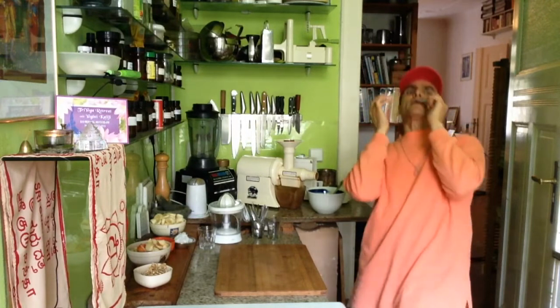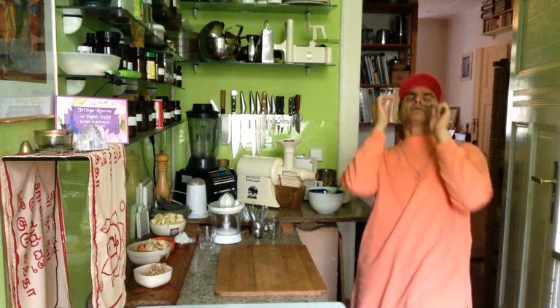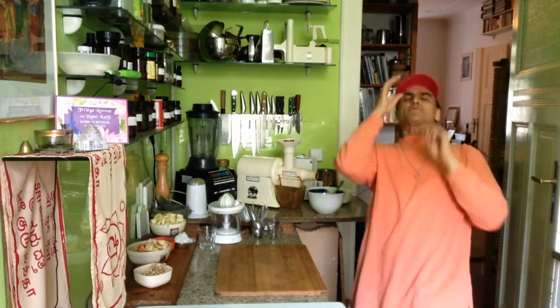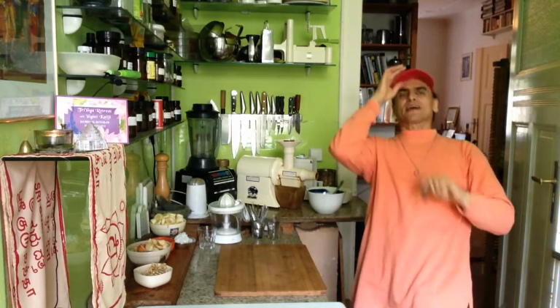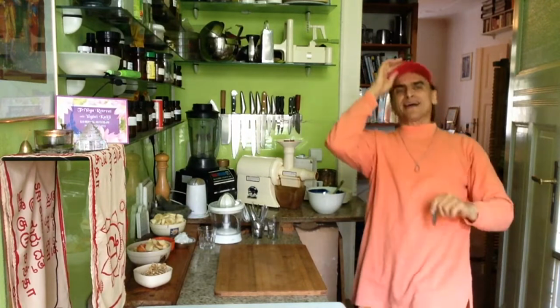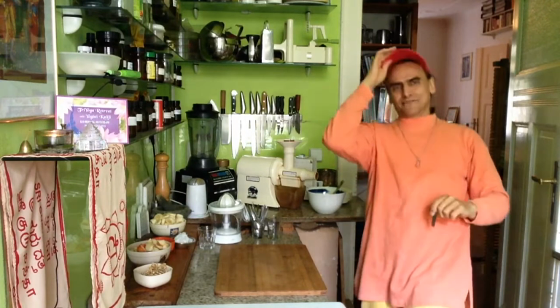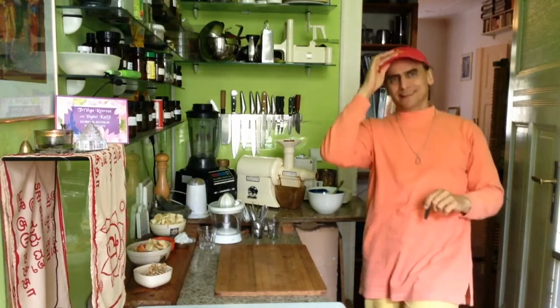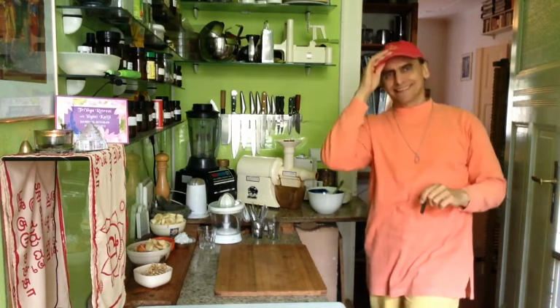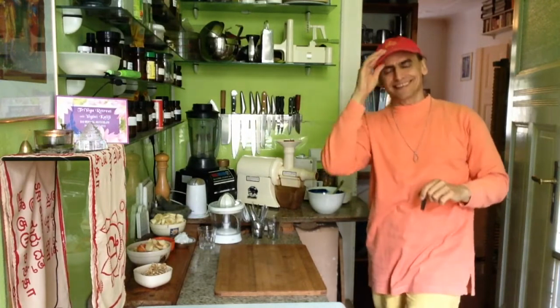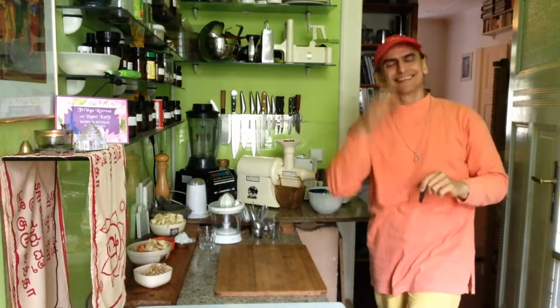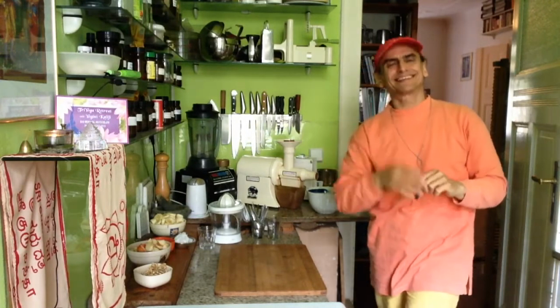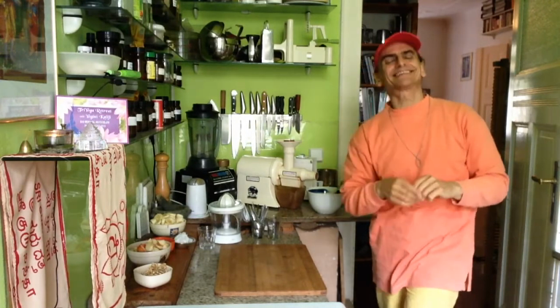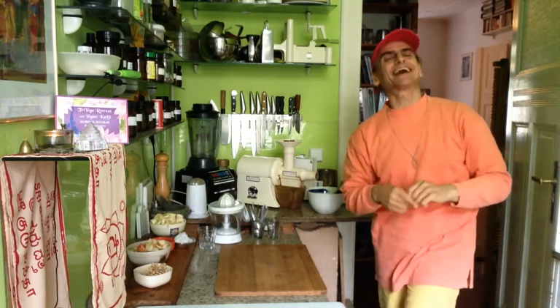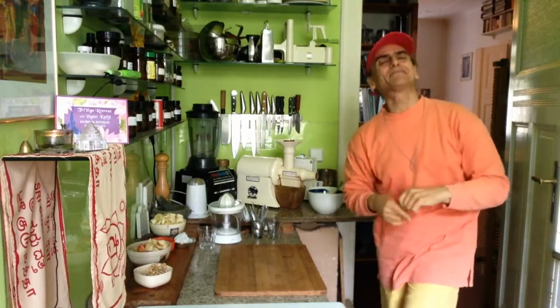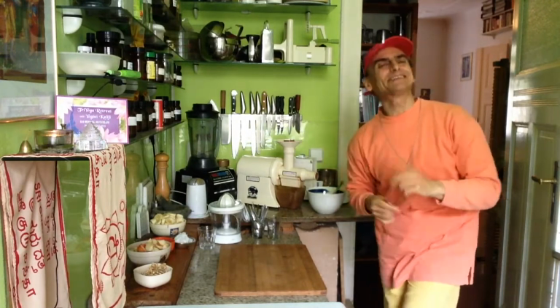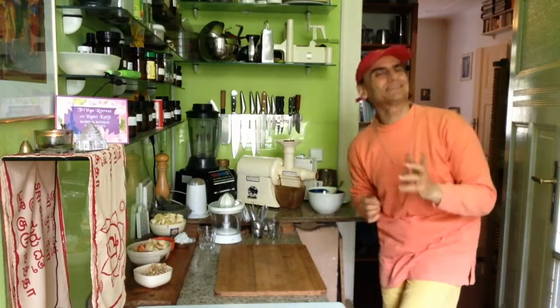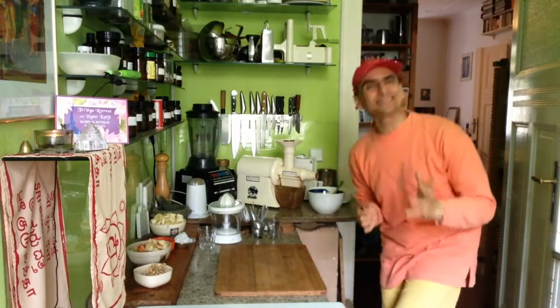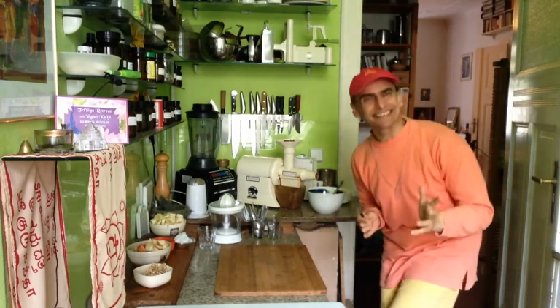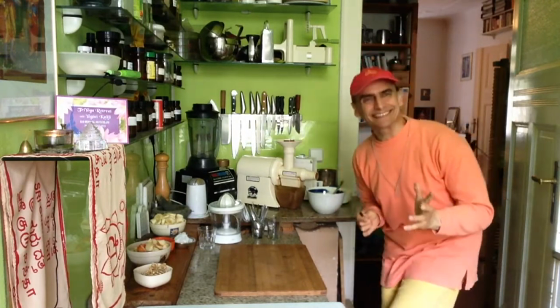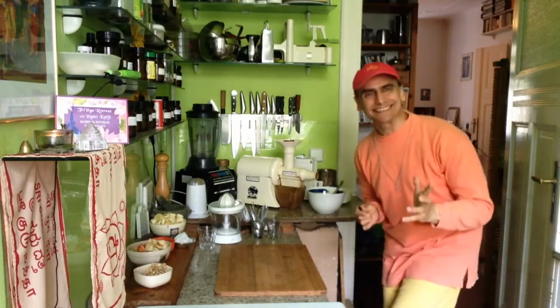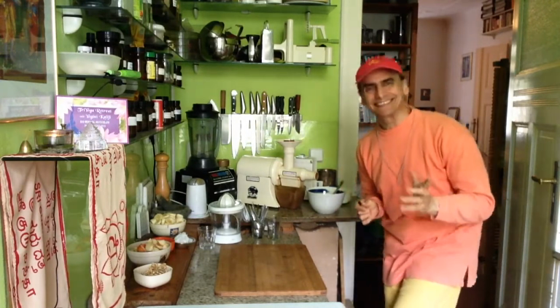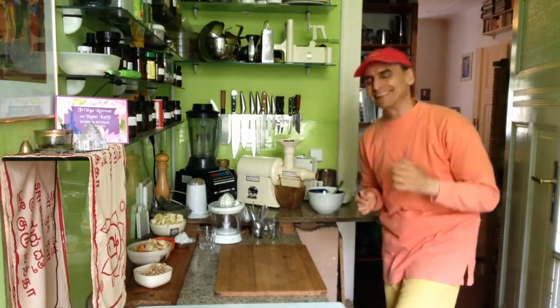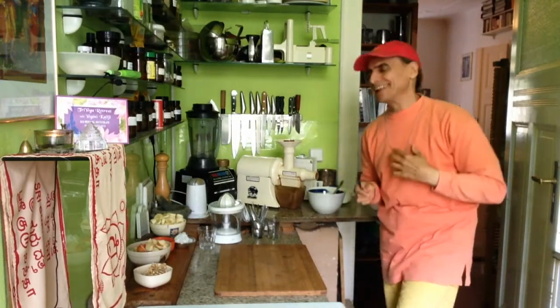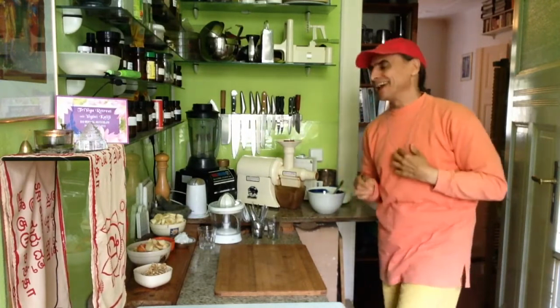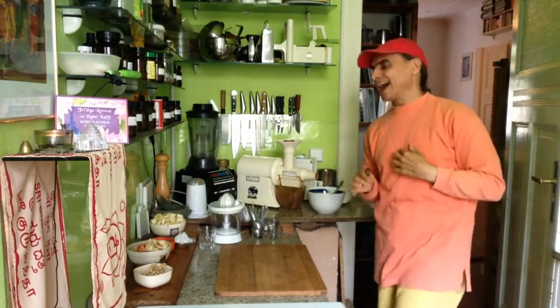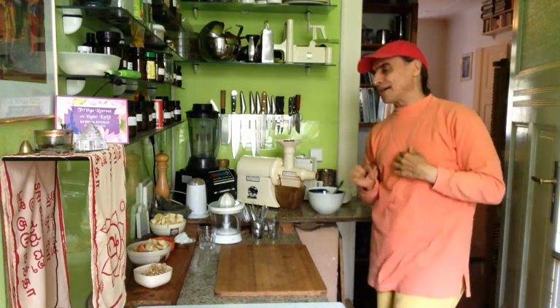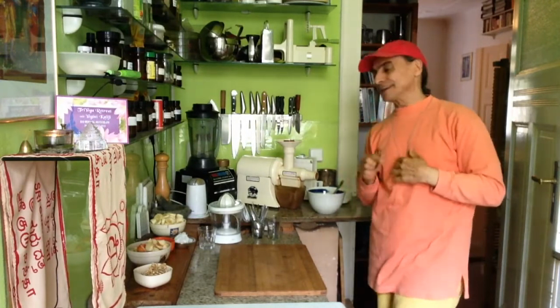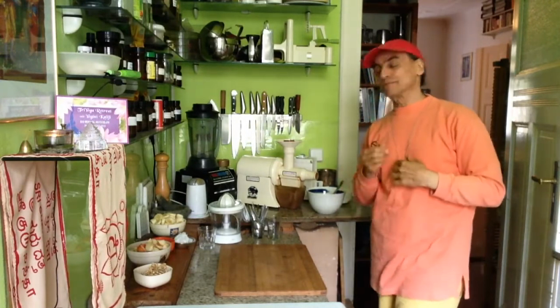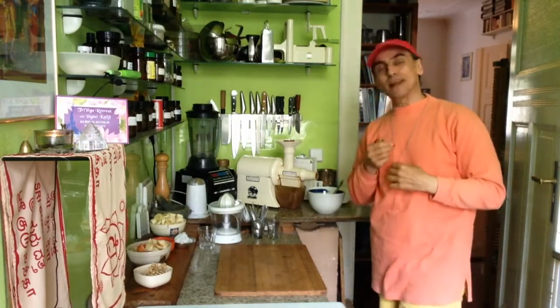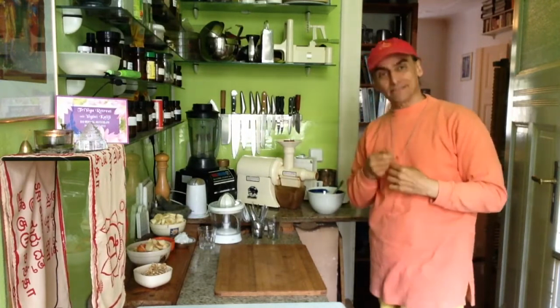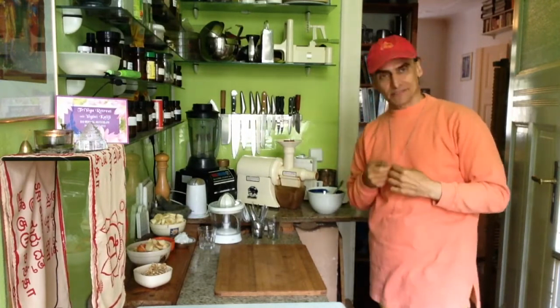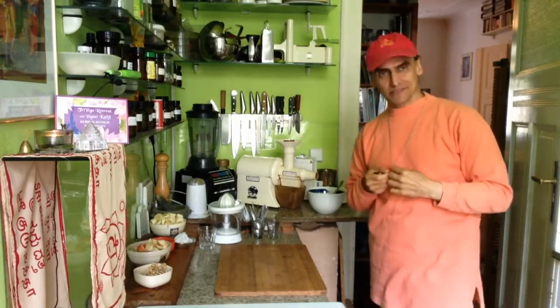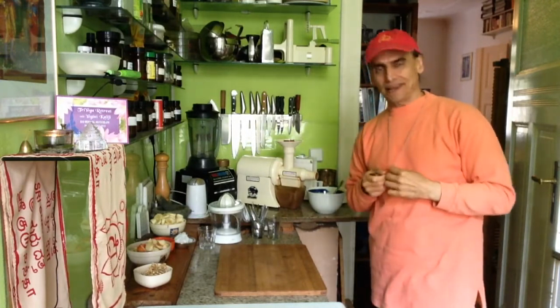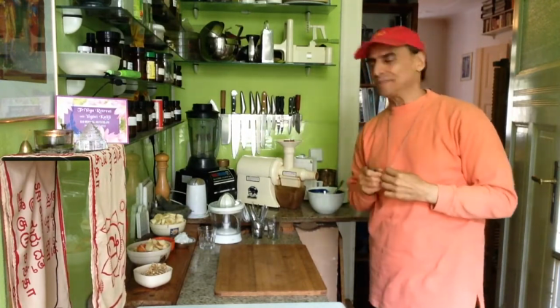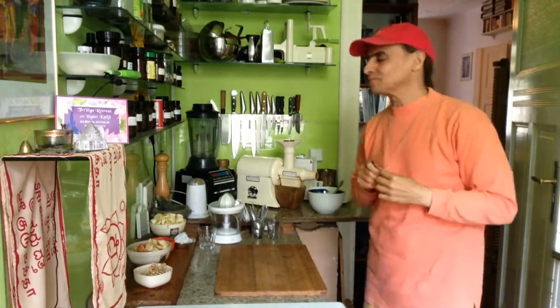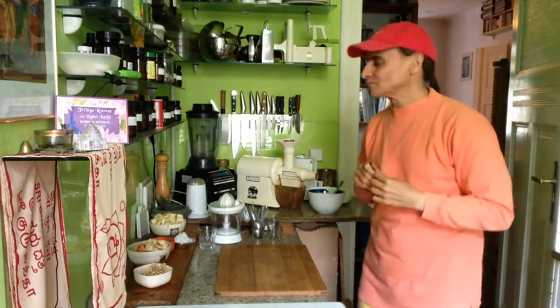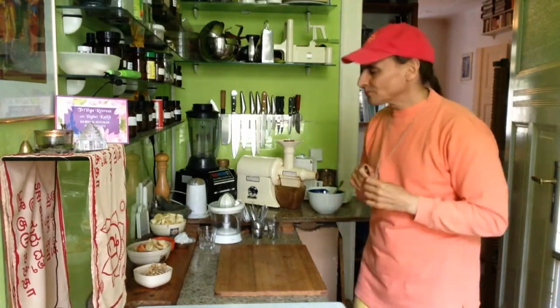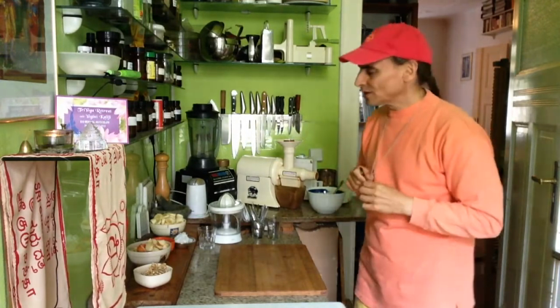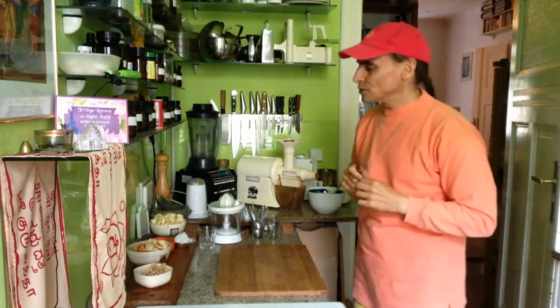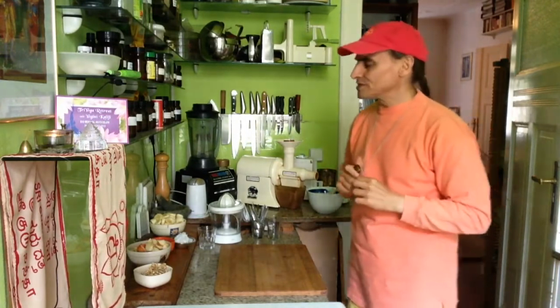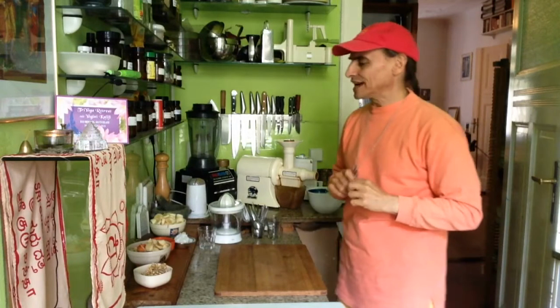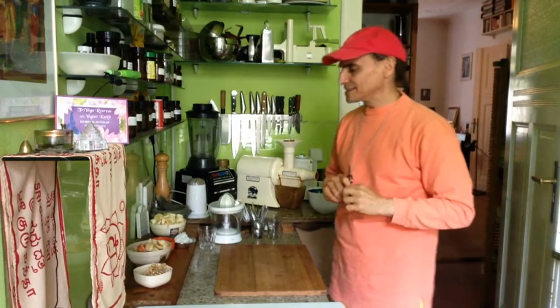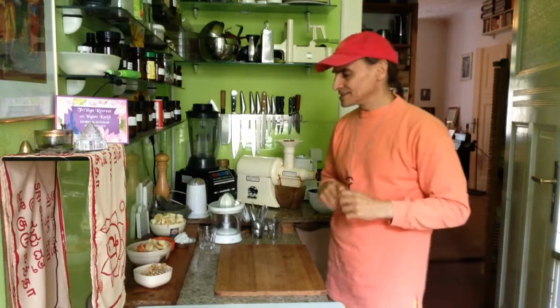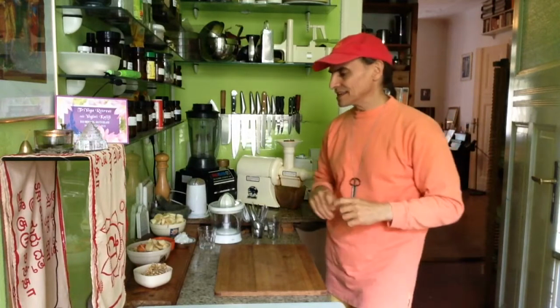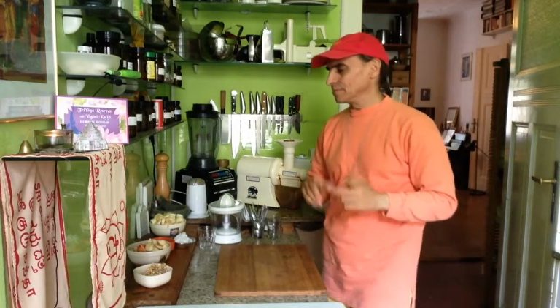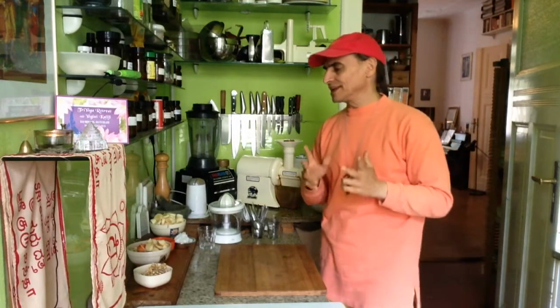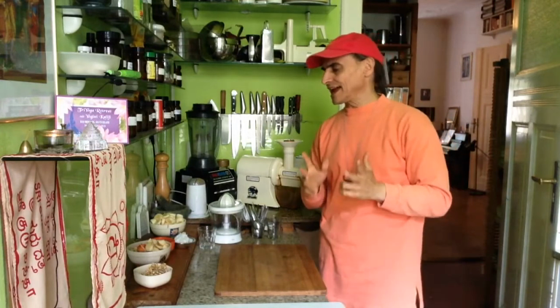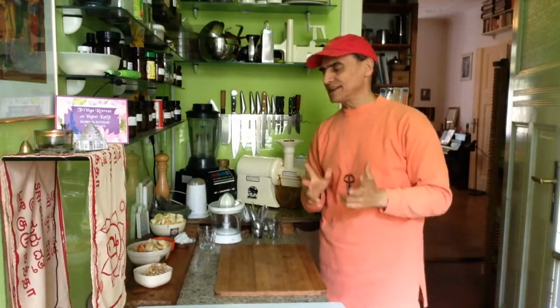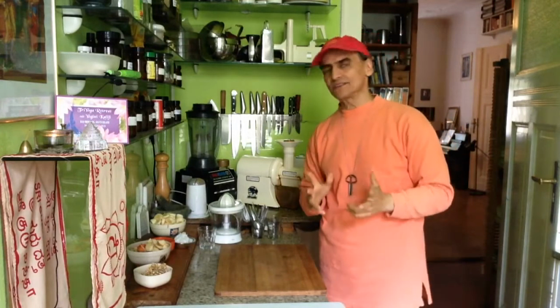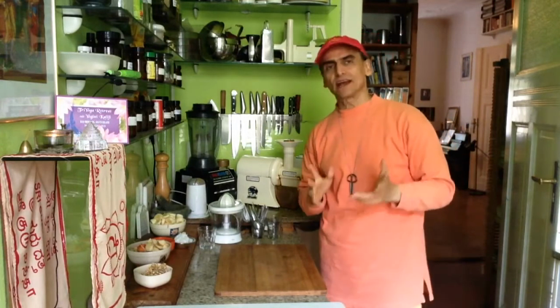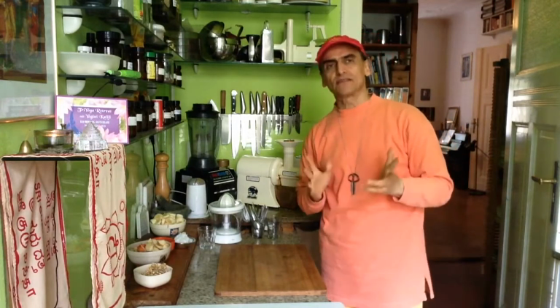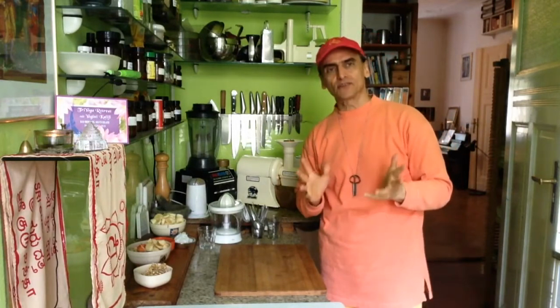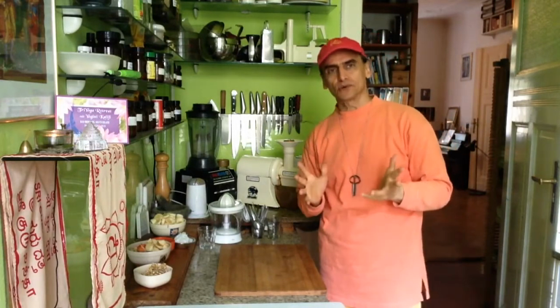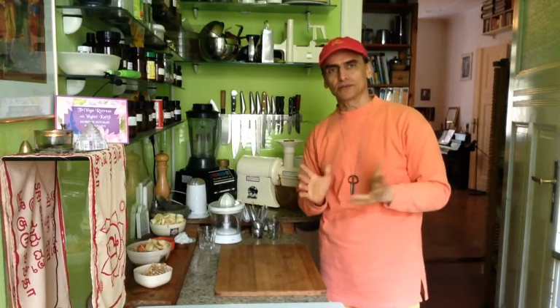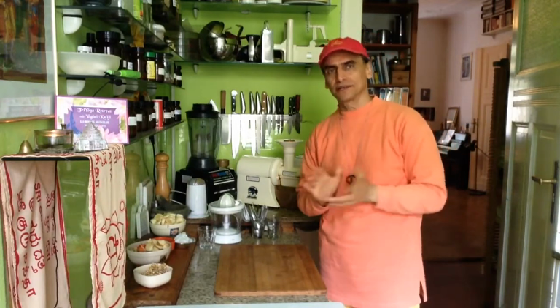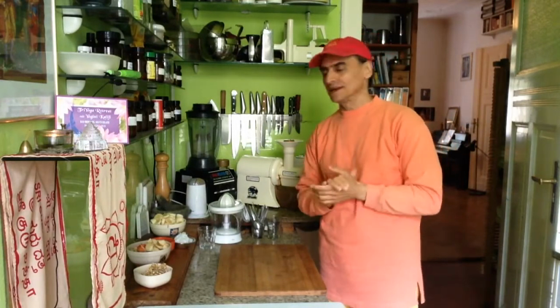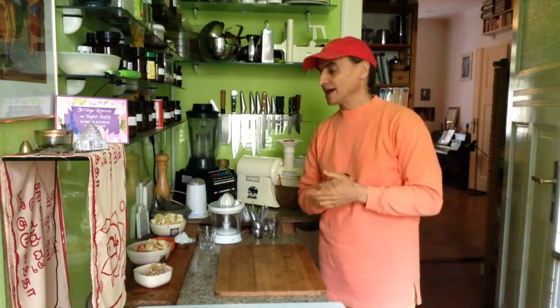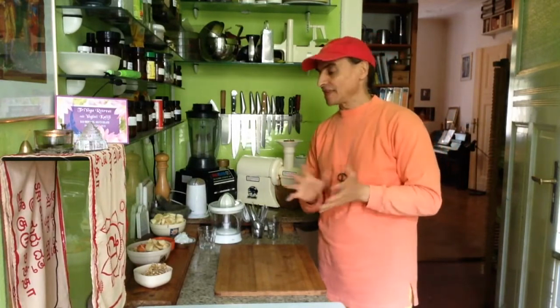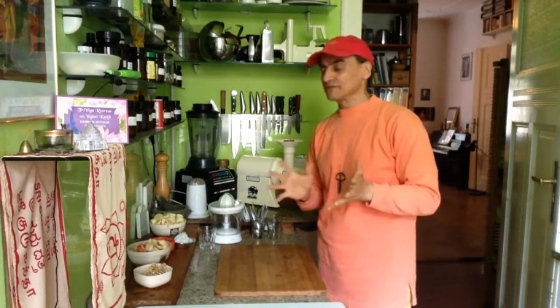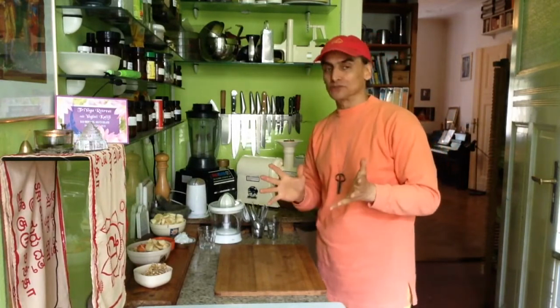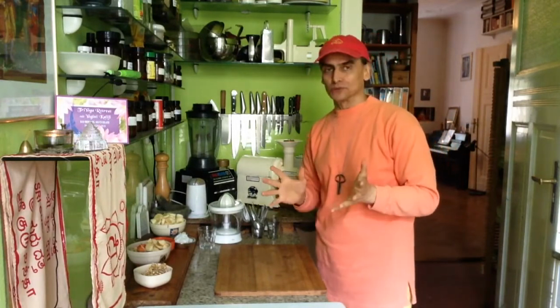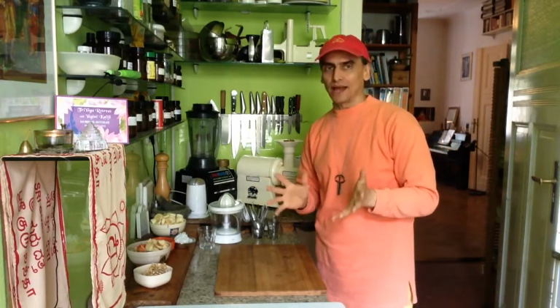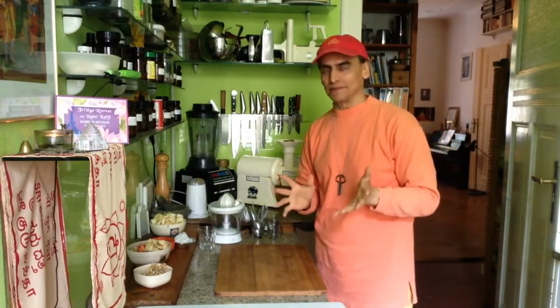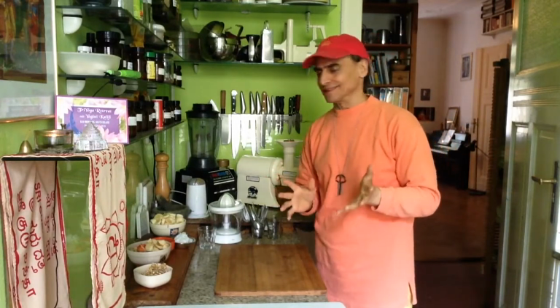Hi friends, this is MD Vegan. I make a breakfast today with nuts, bananas and fruit — other fruits, I mean.